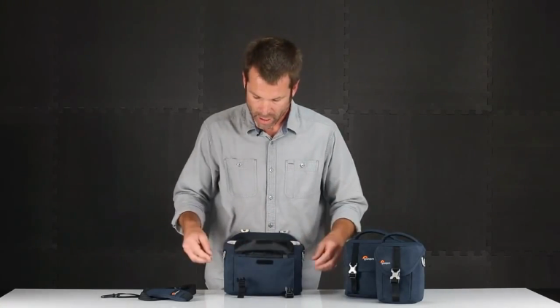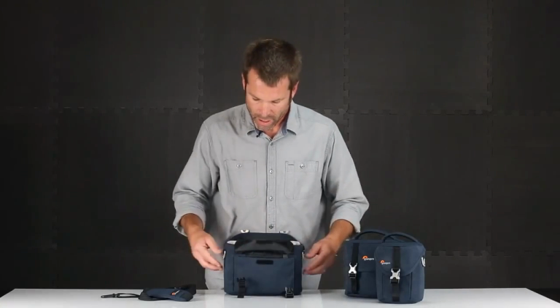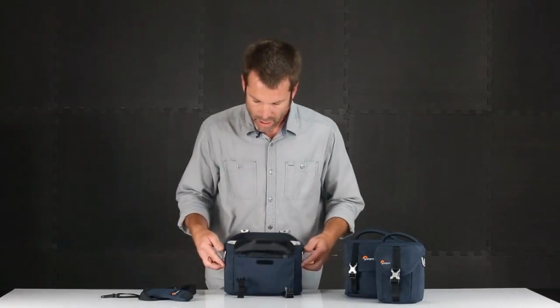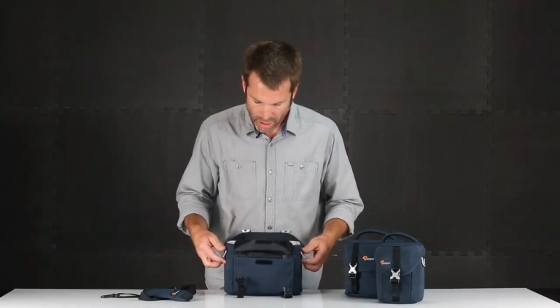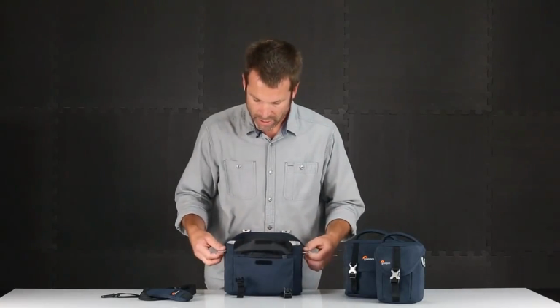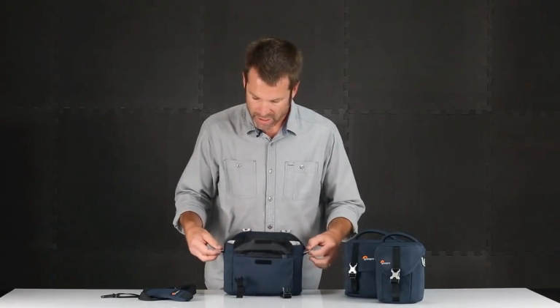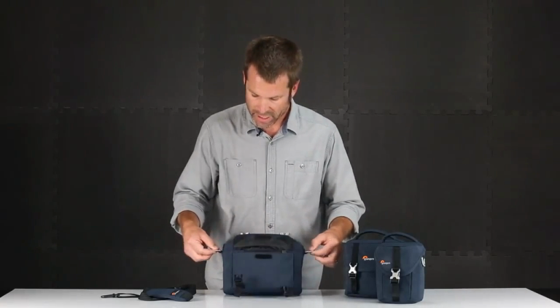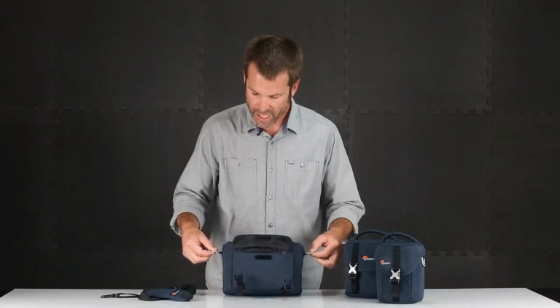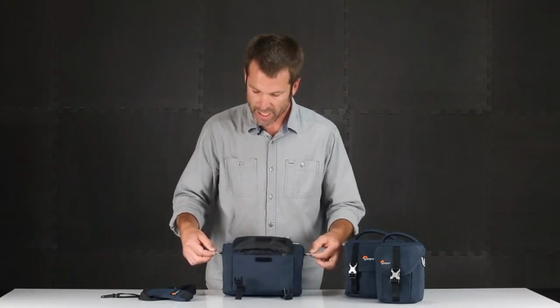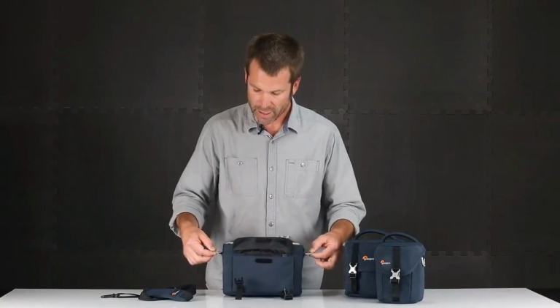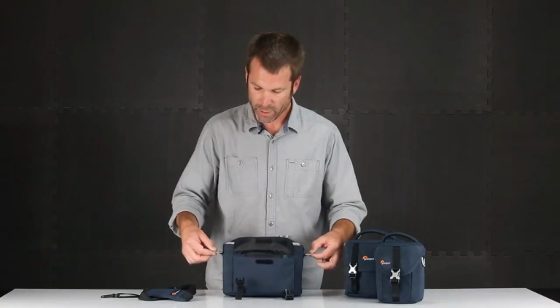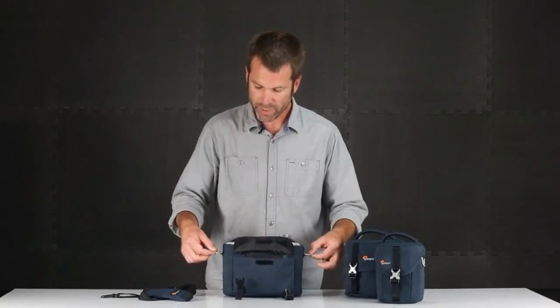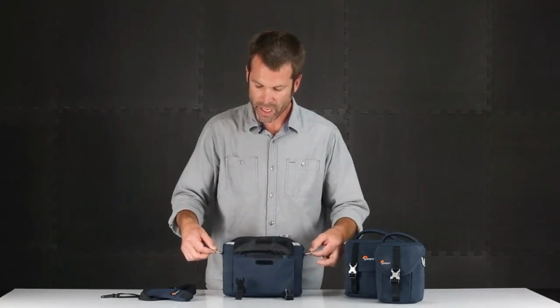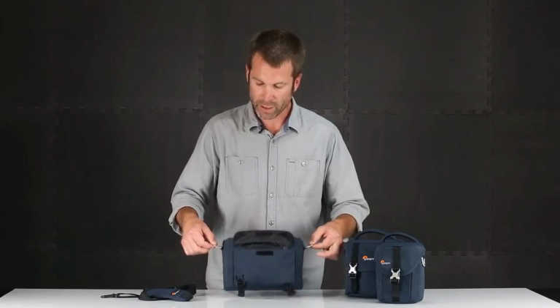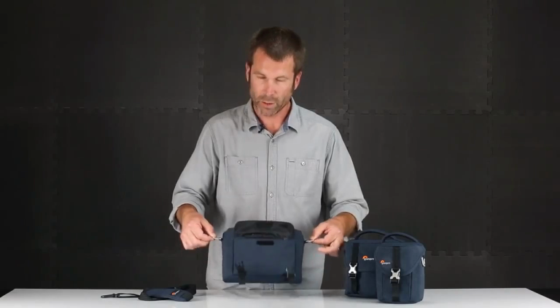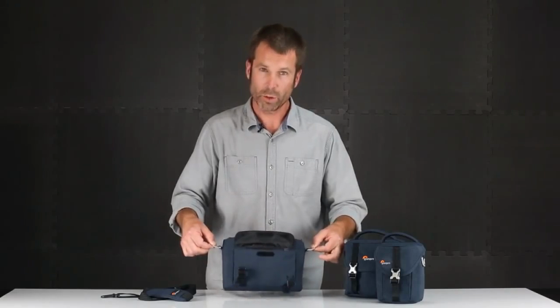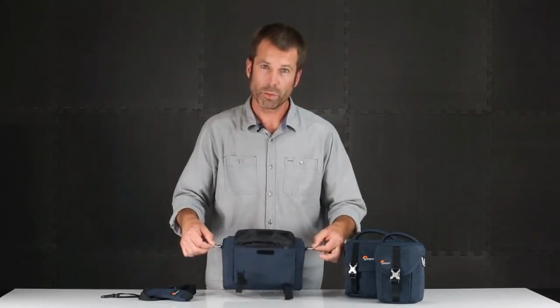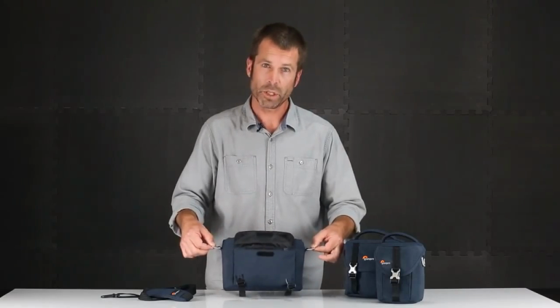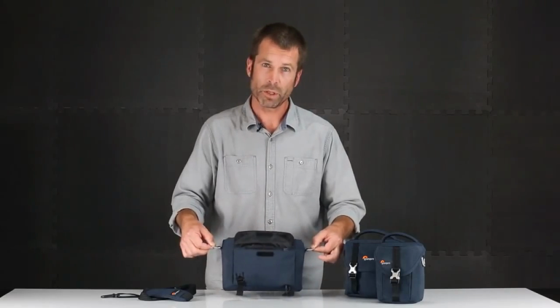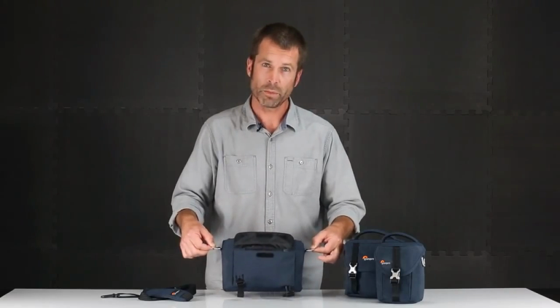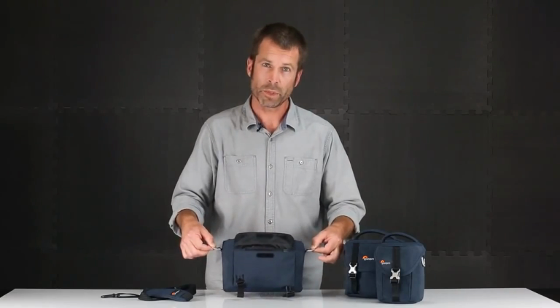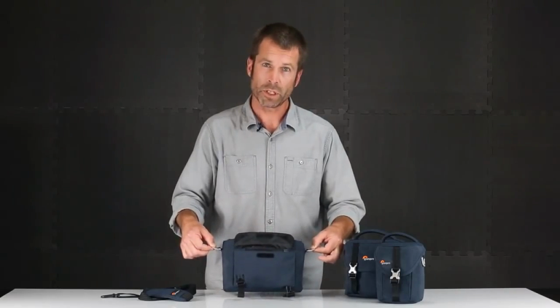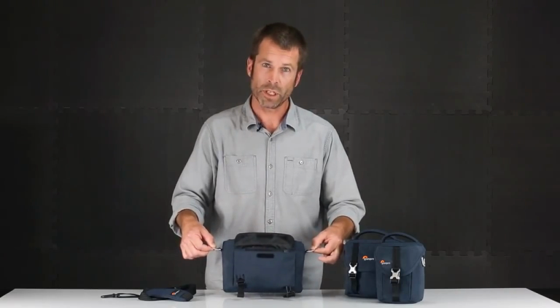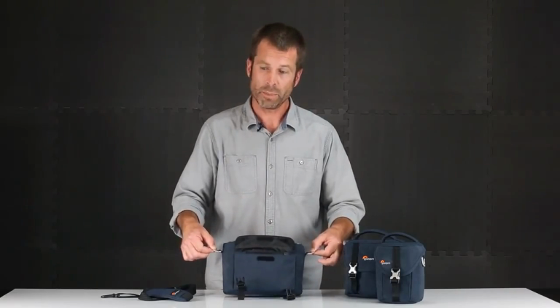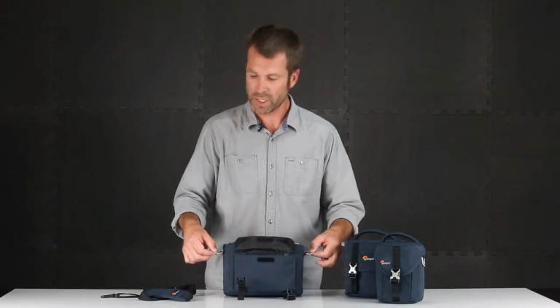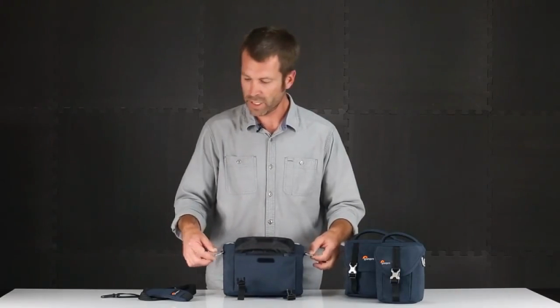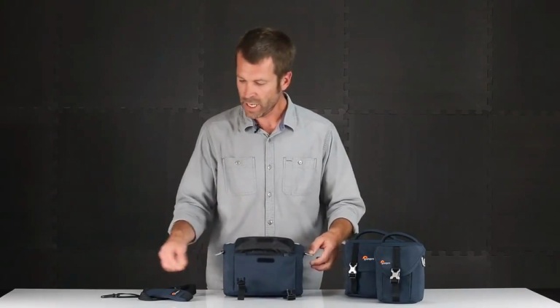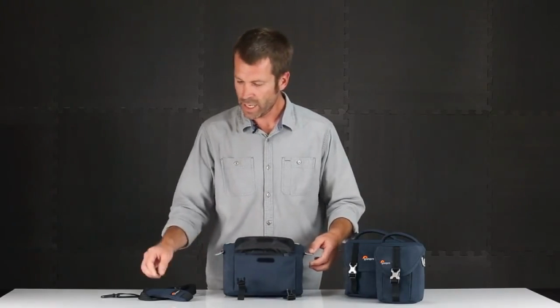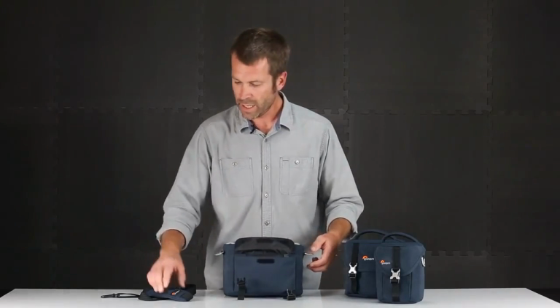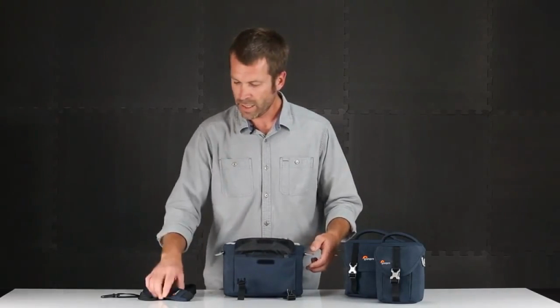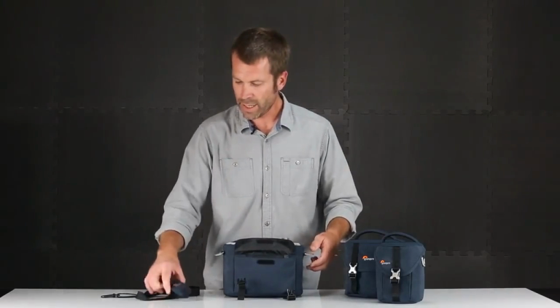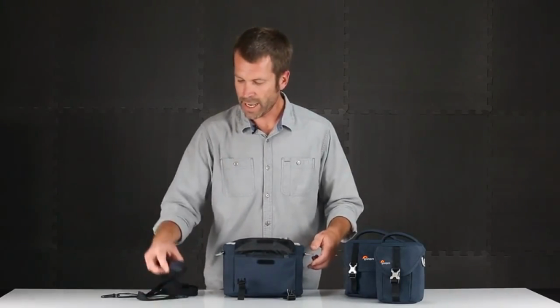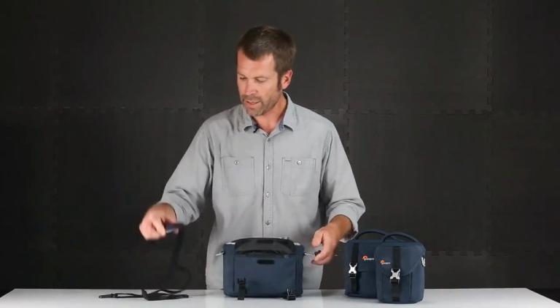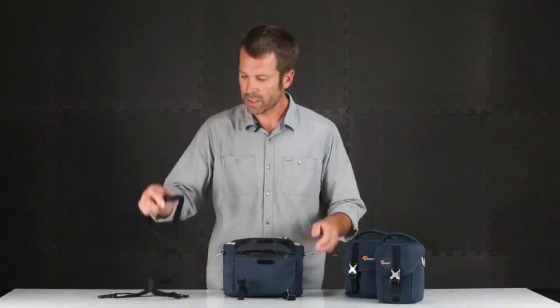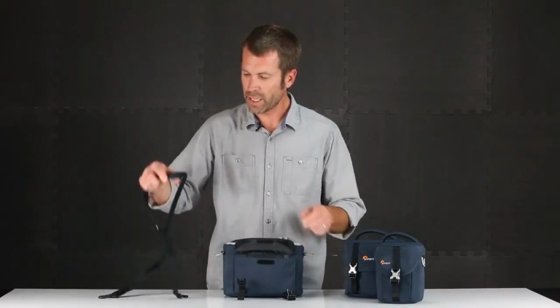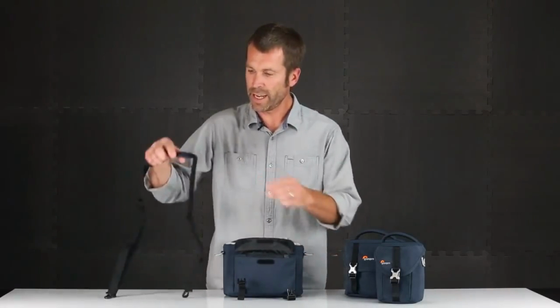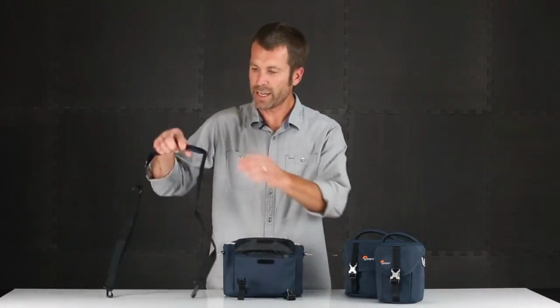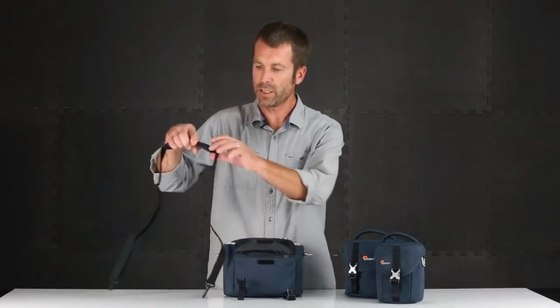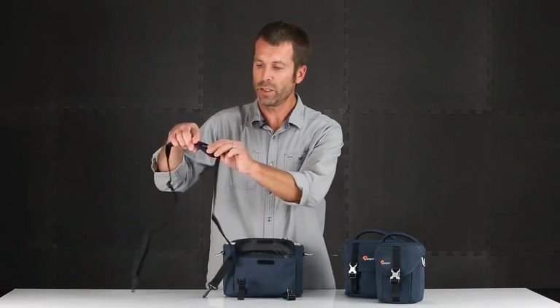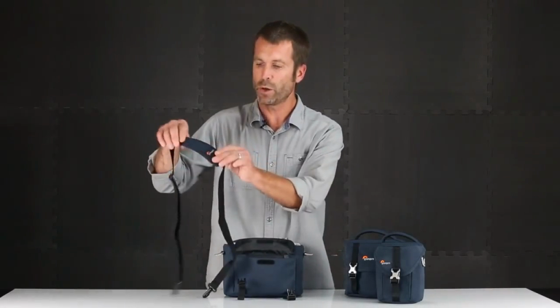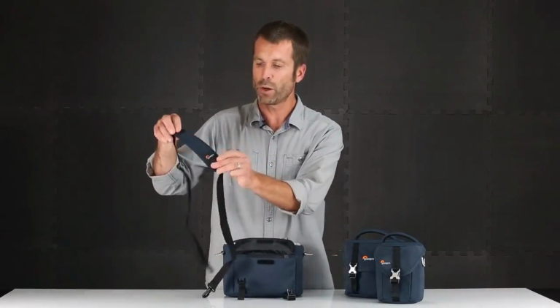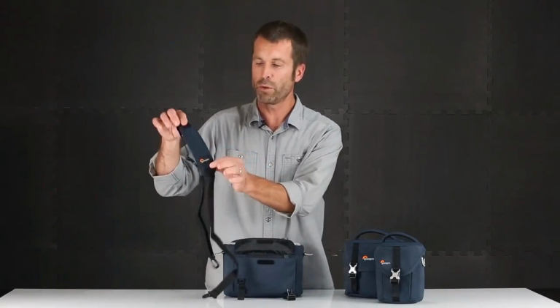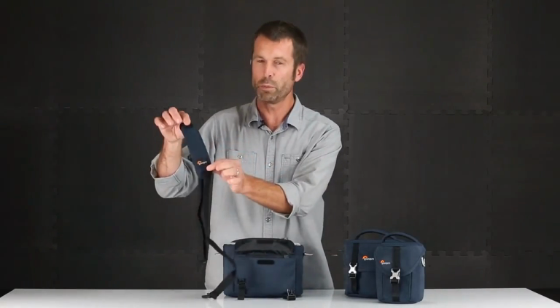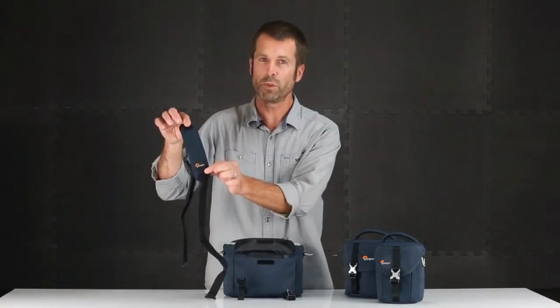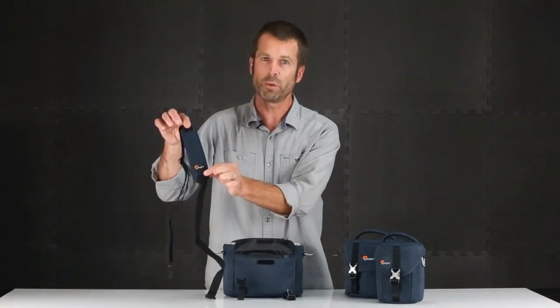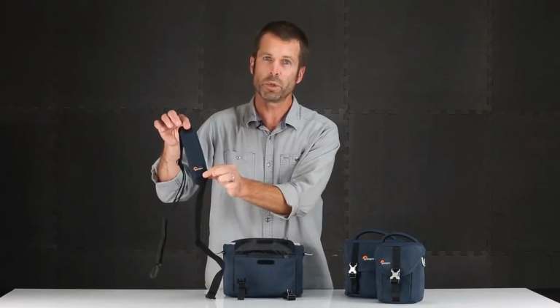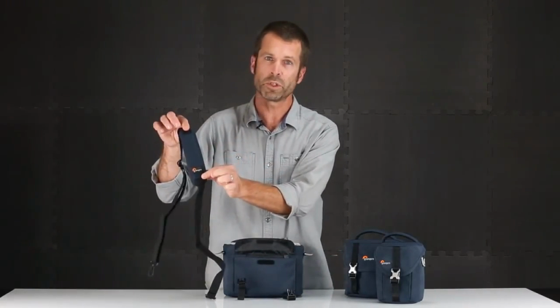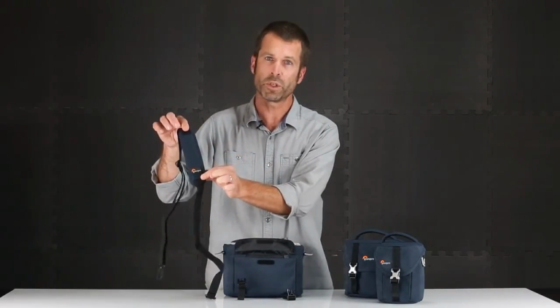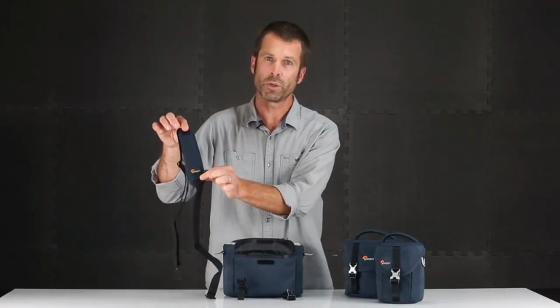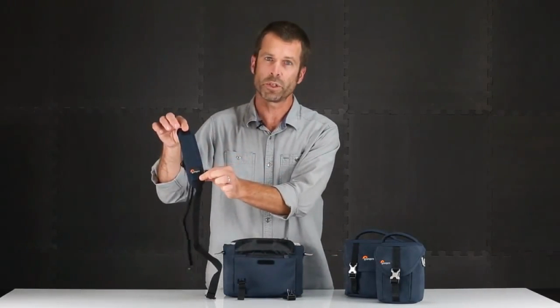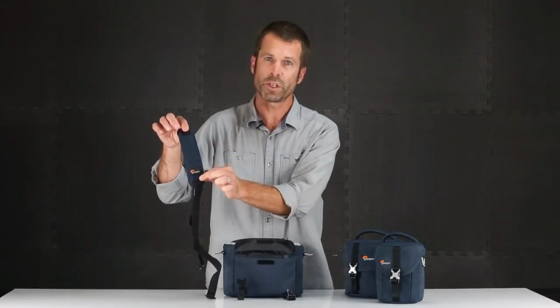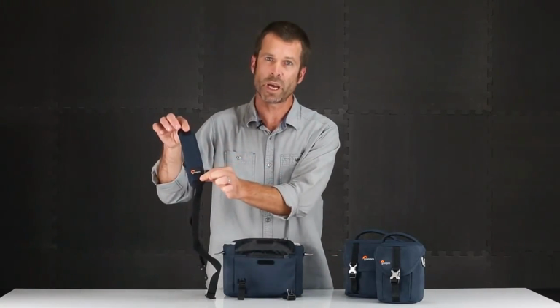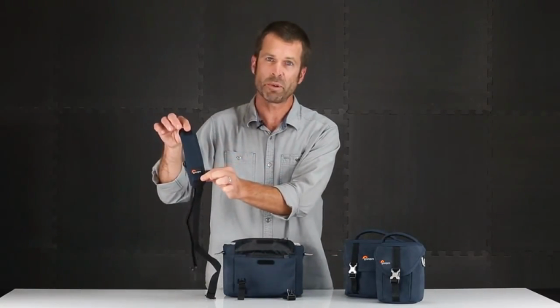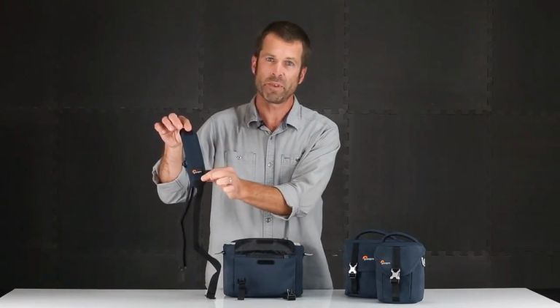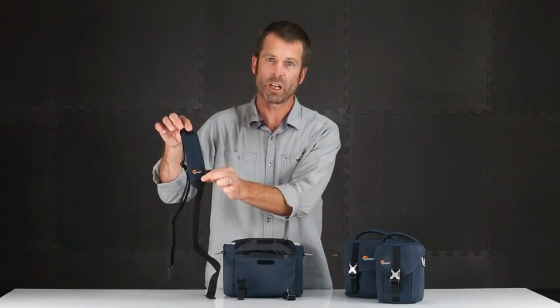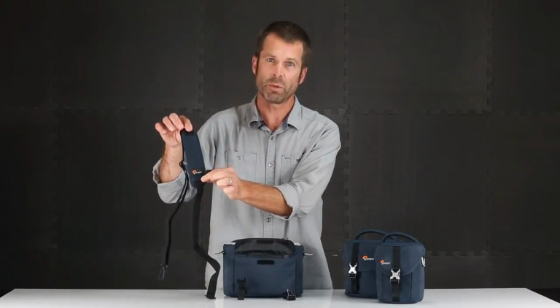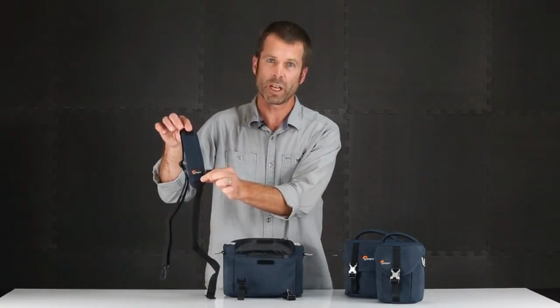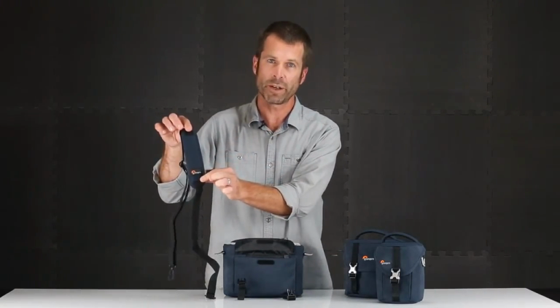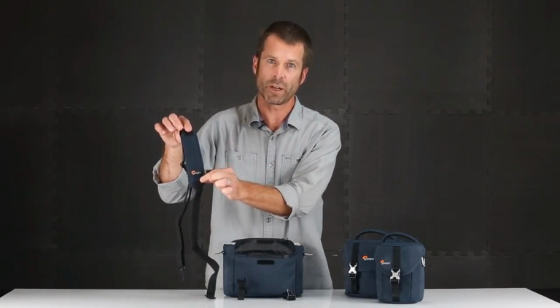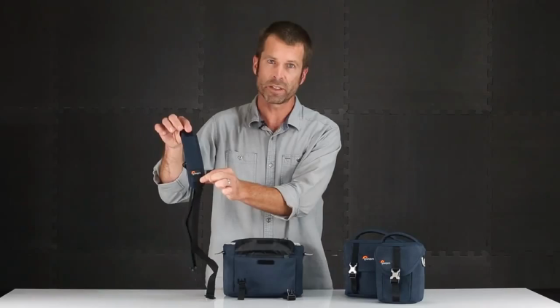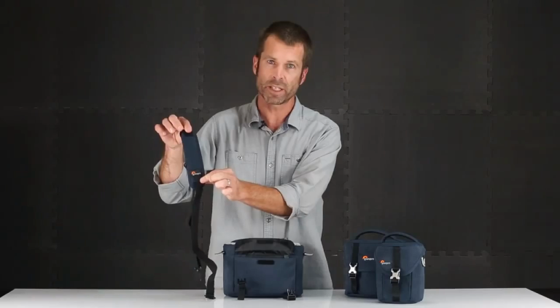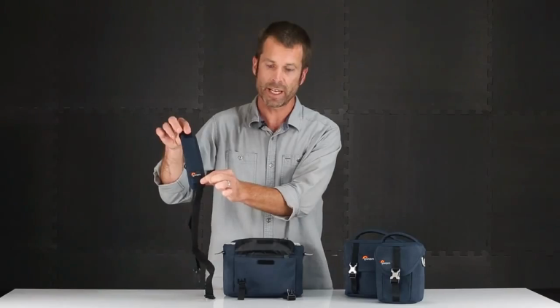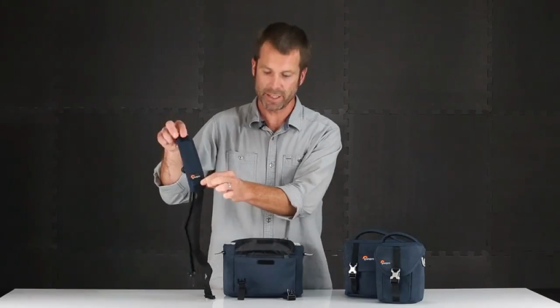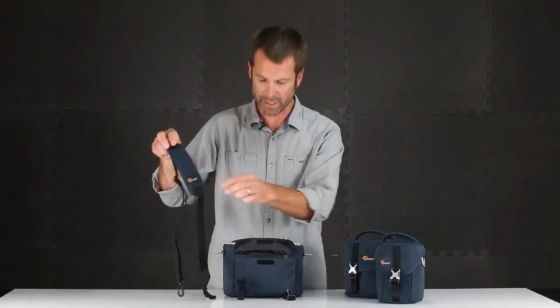On the sides you've got aluminum clips that connect to your removable shoulder strap, available on all sizes.